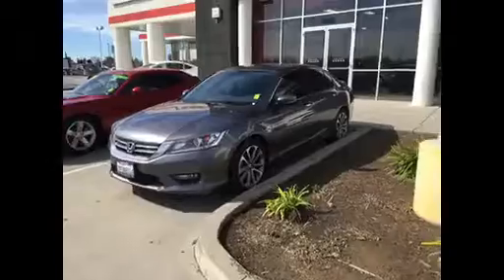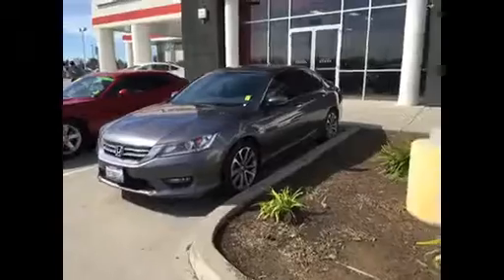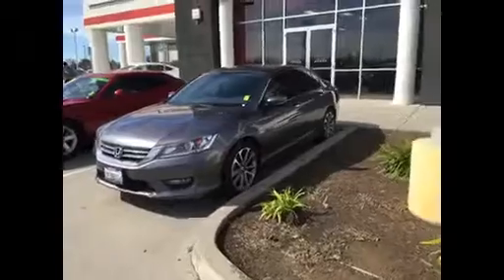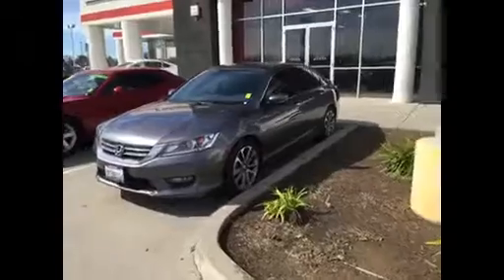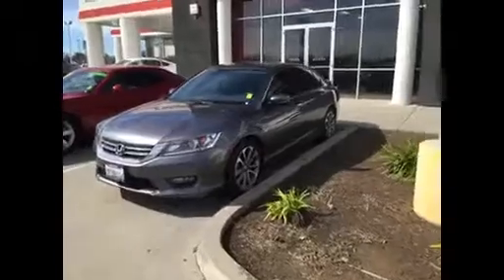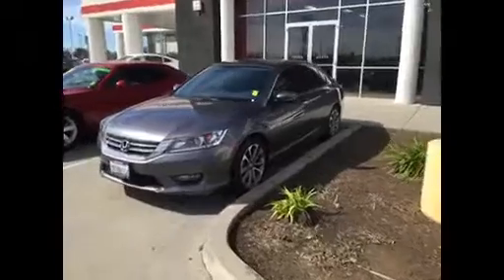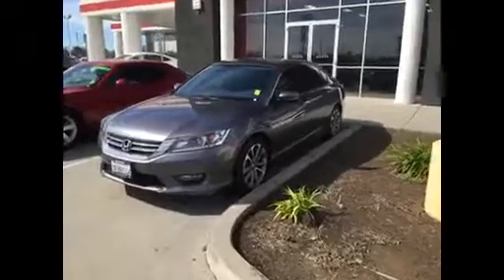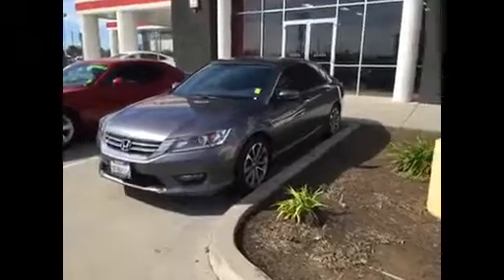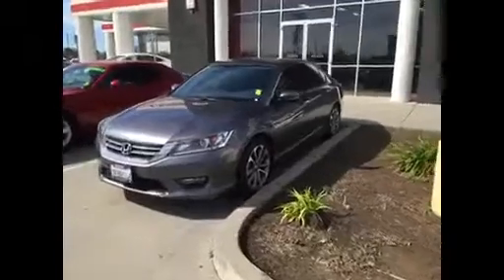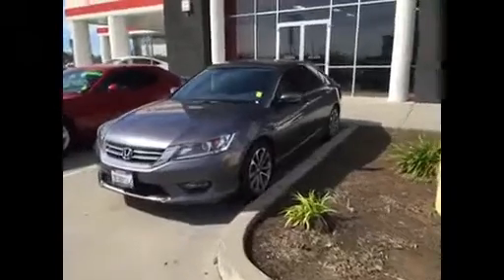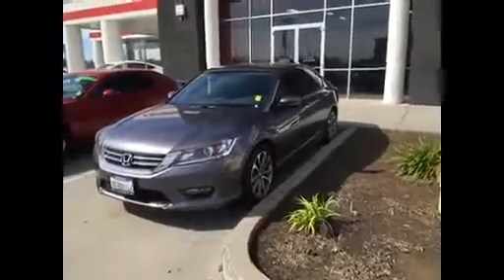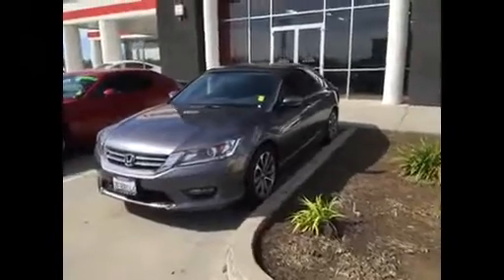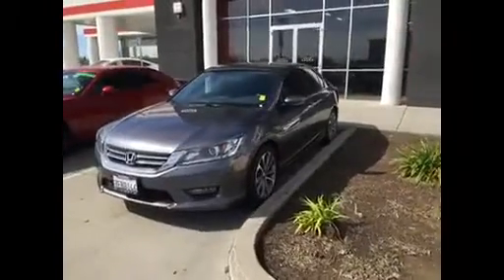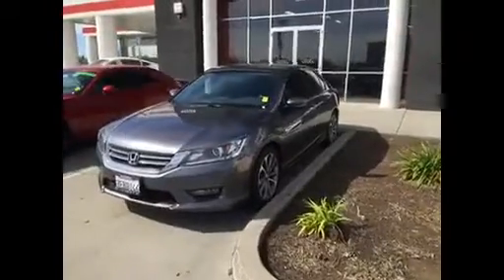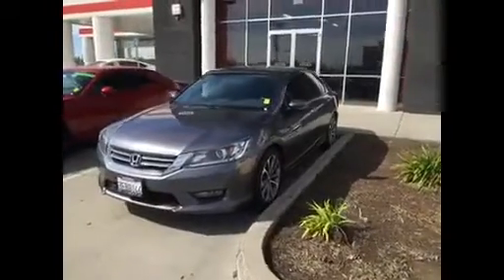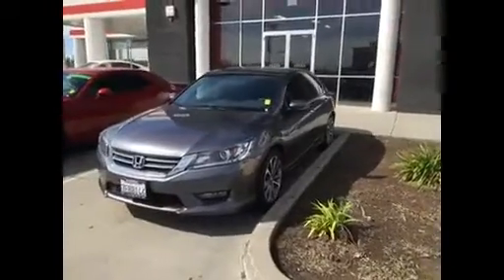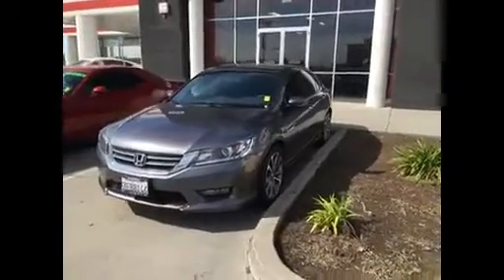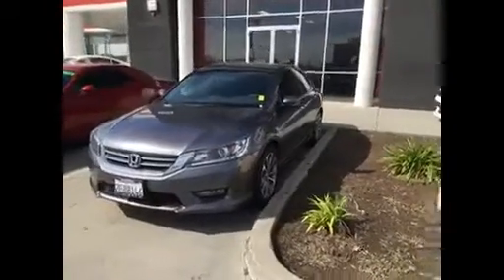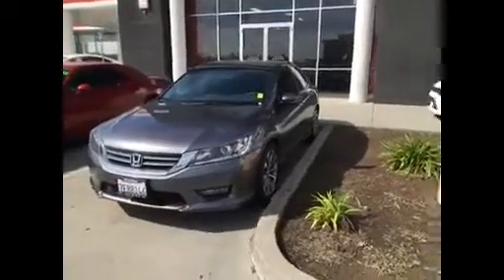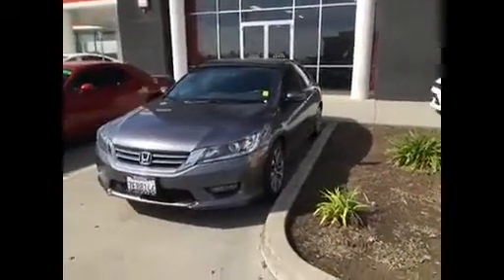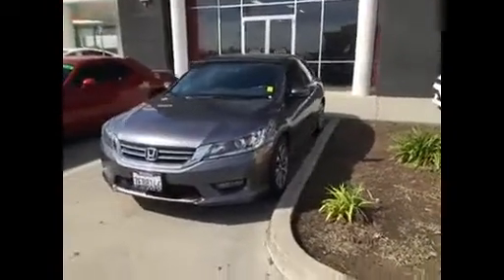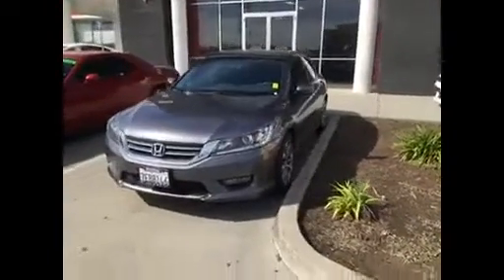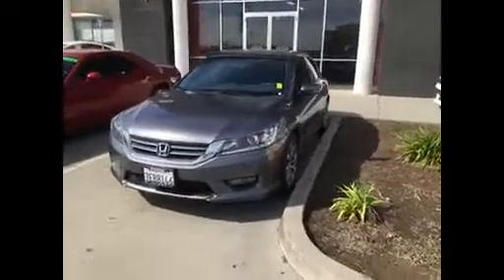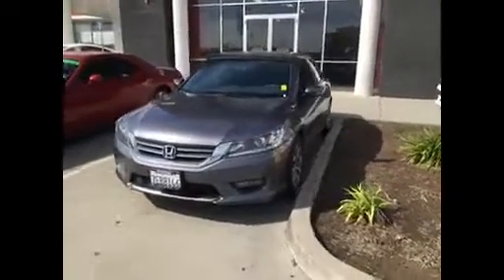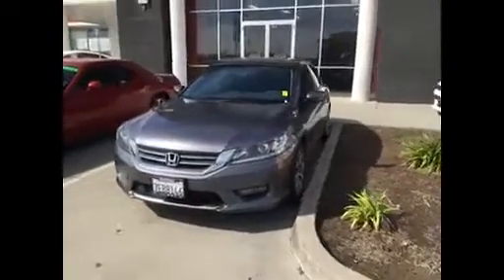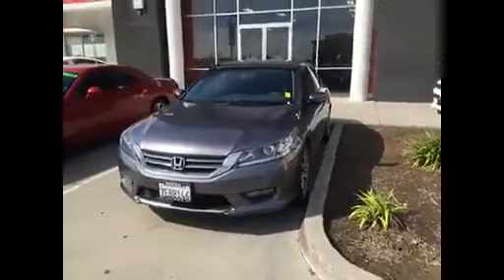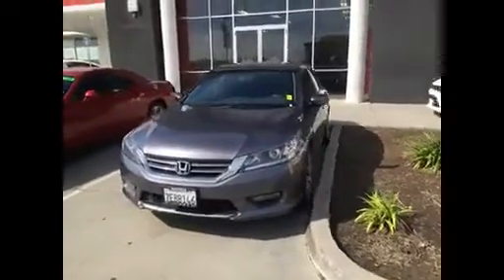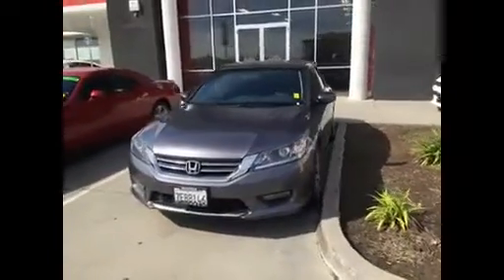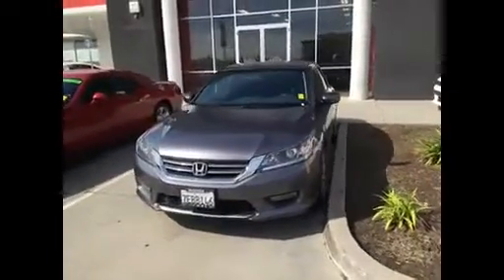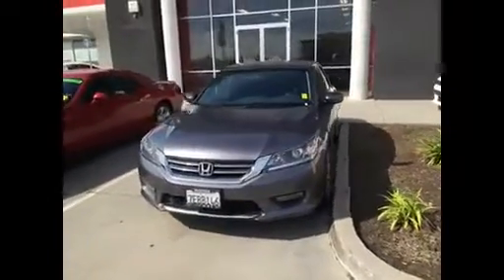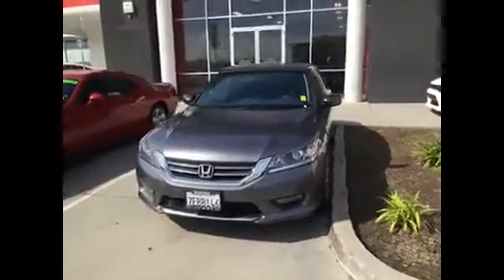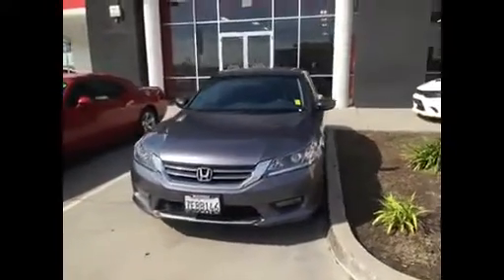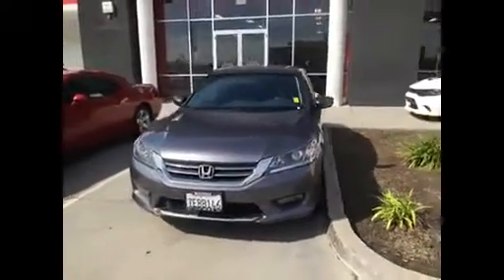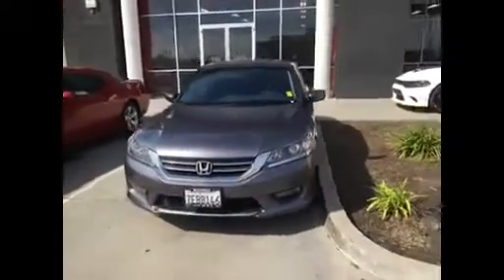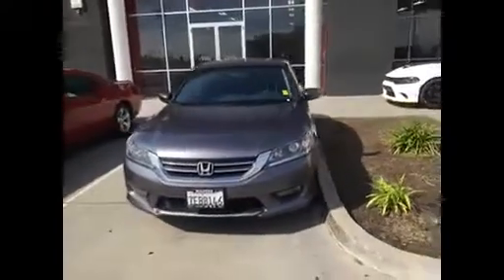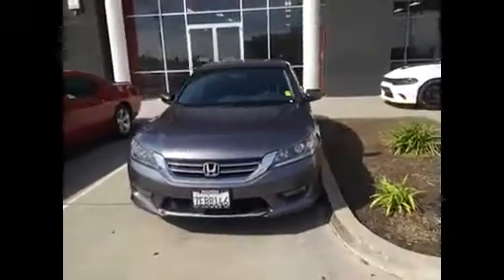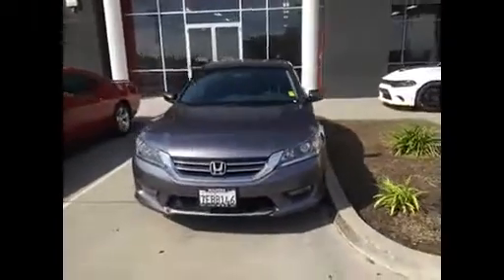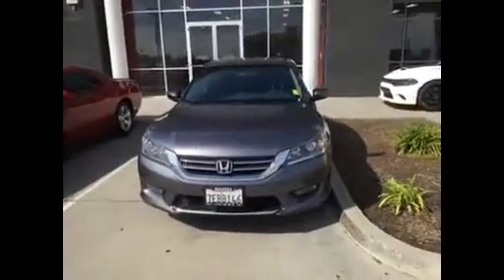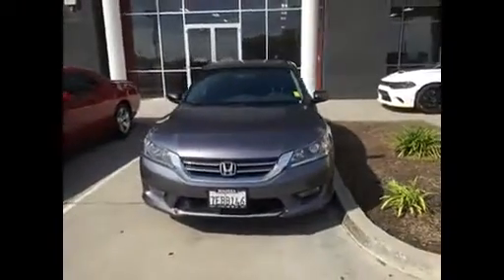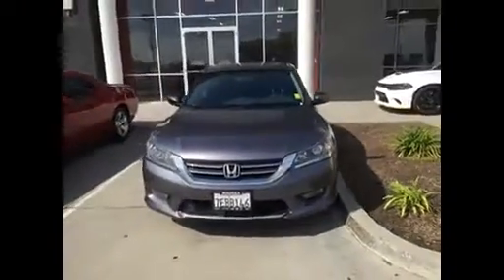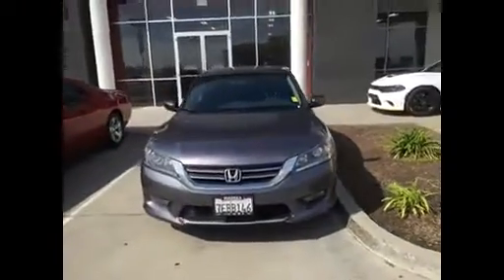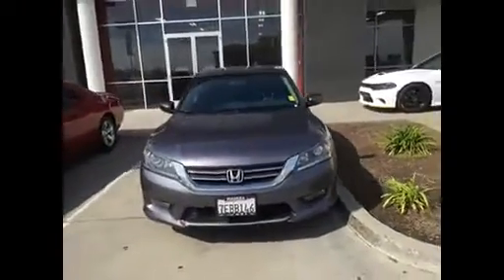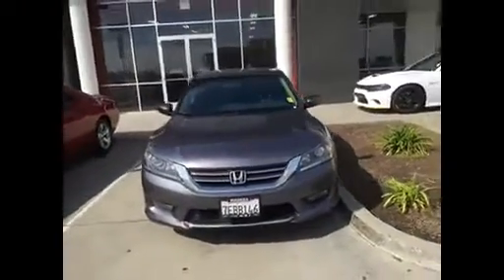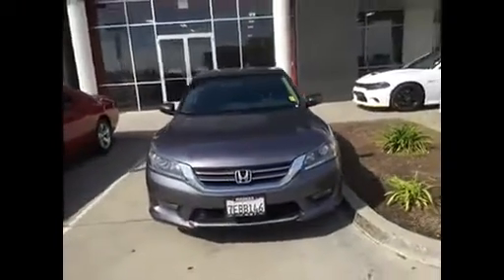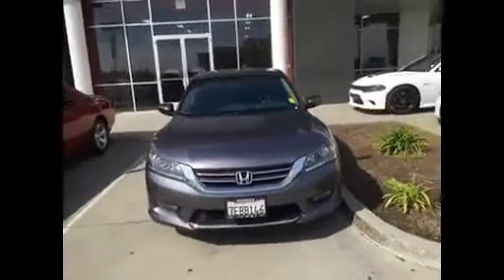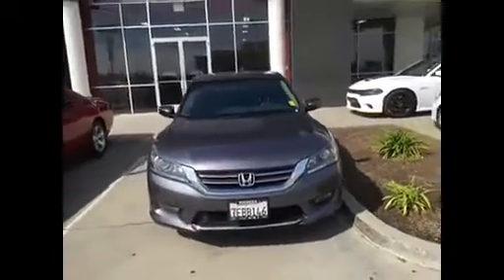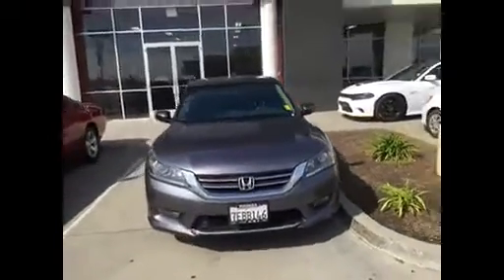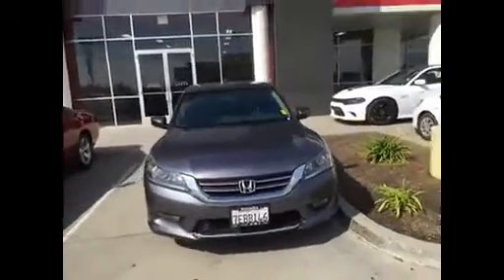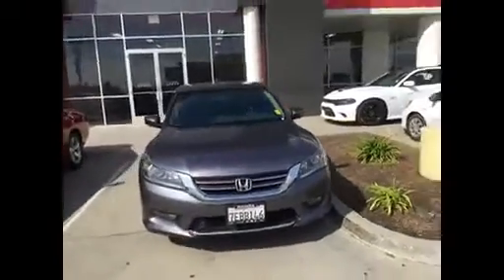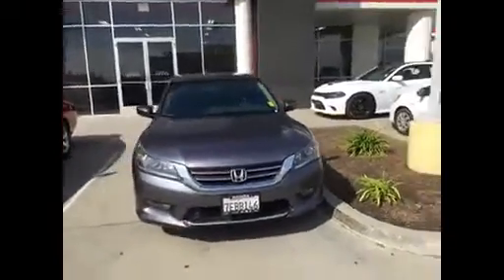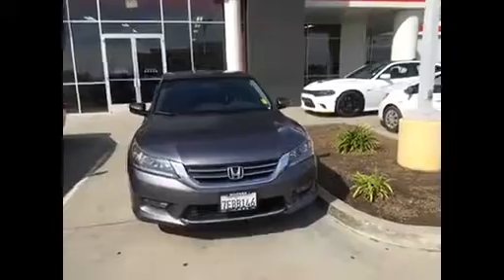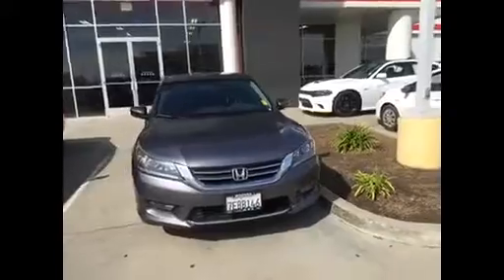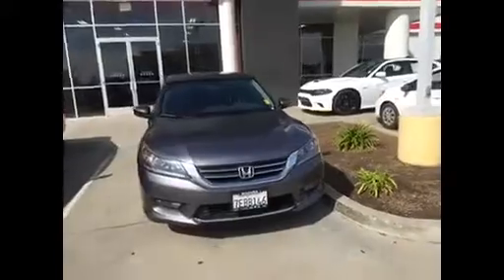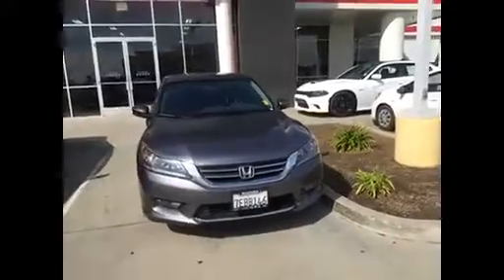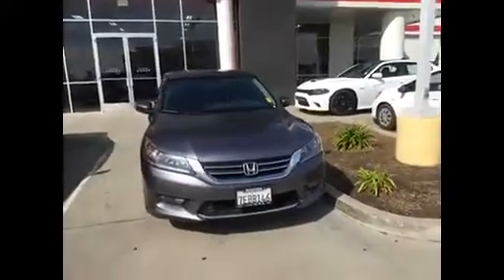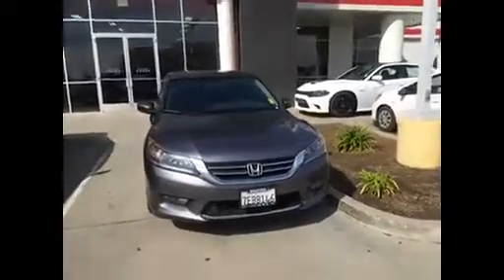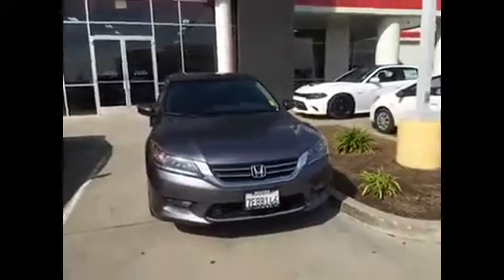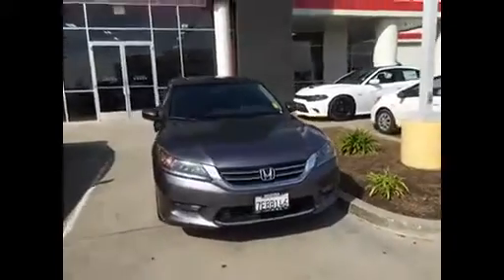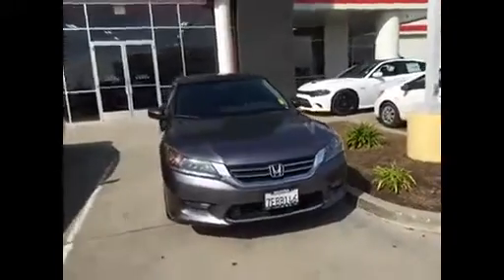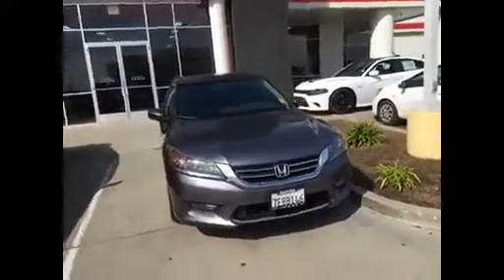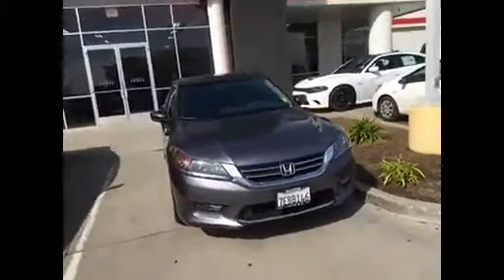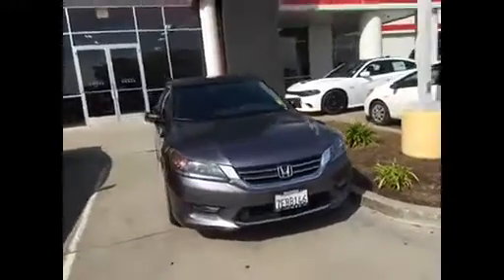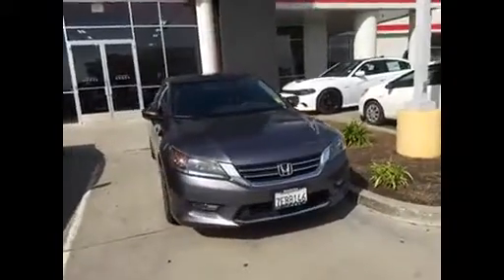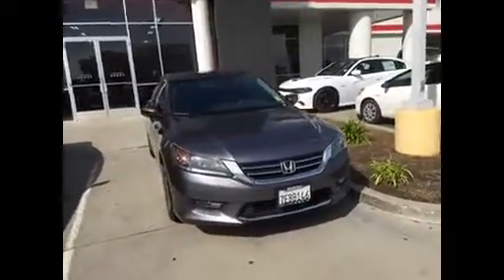Good morning, Tammy. This is Jim Hamby here at Gill Auto Group in Madeira. This is the 2014 Honda Accord Sport.